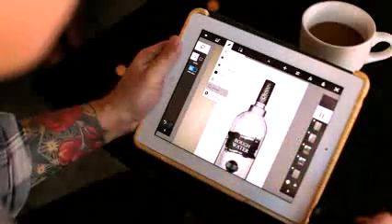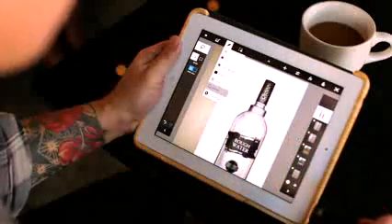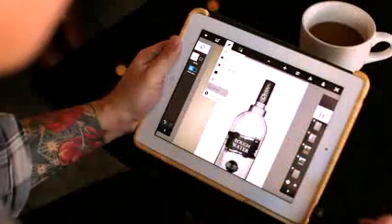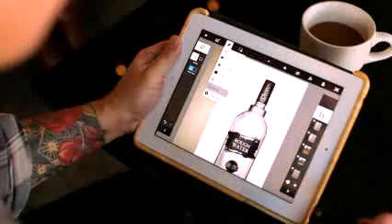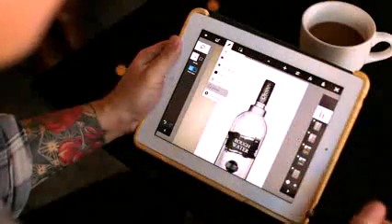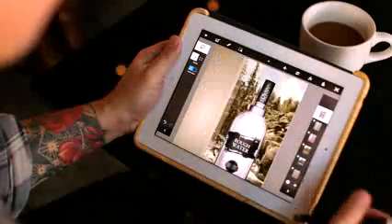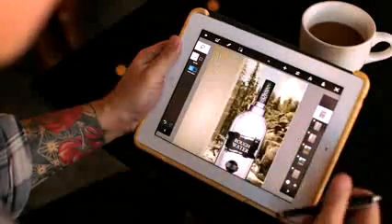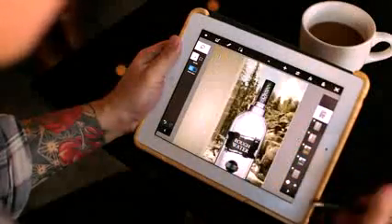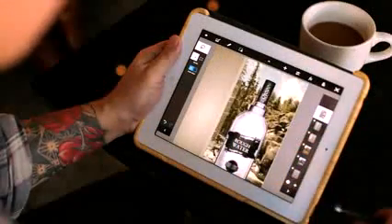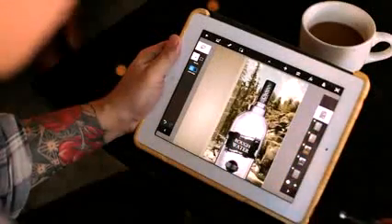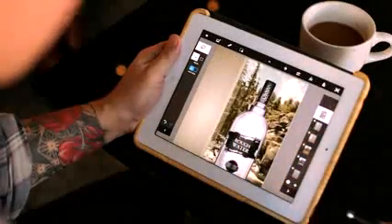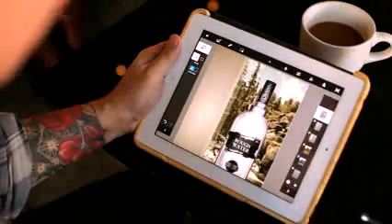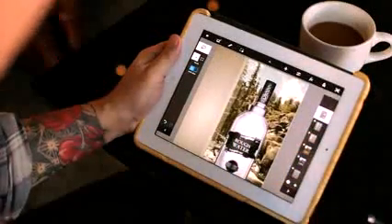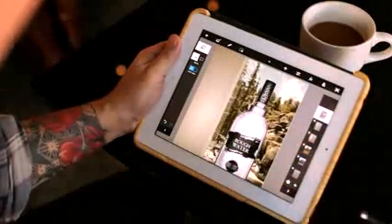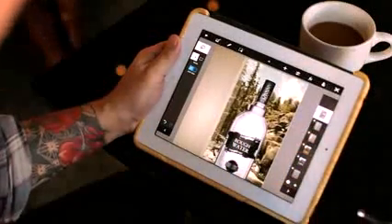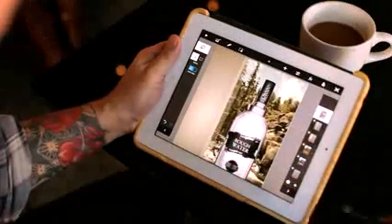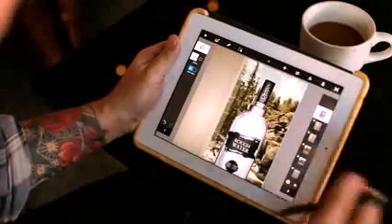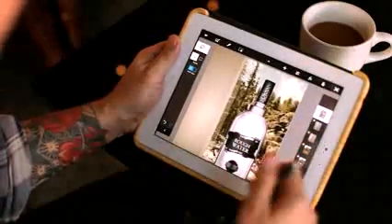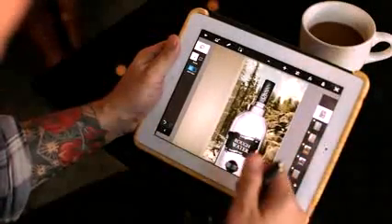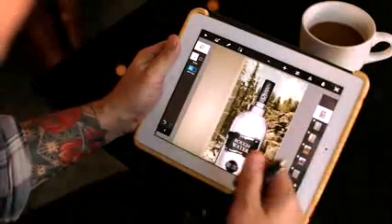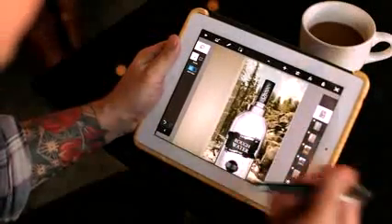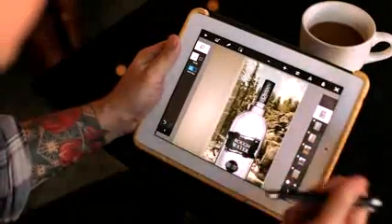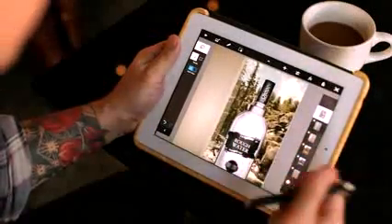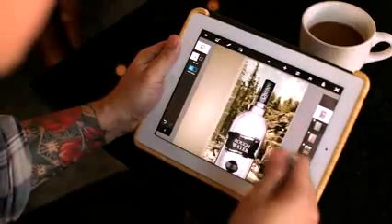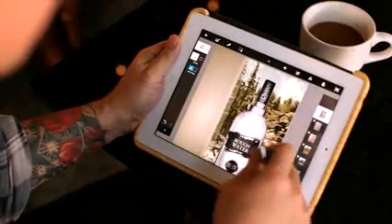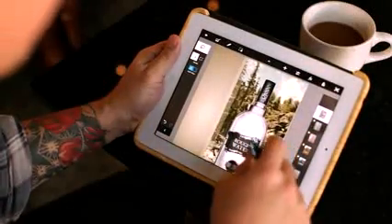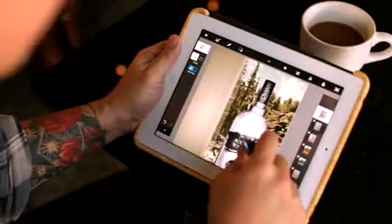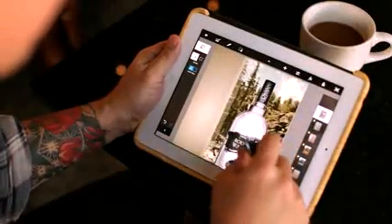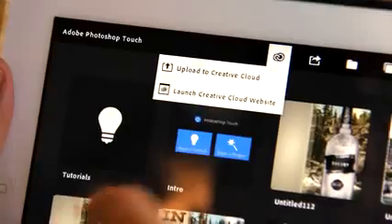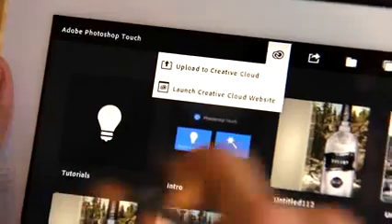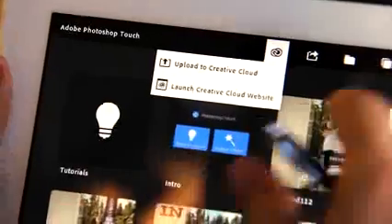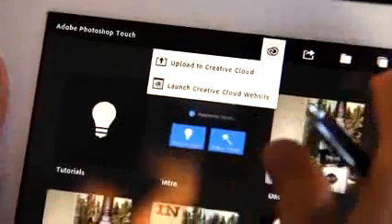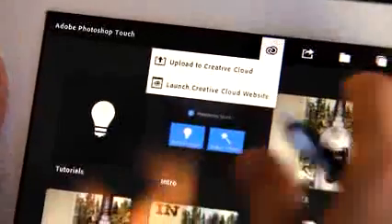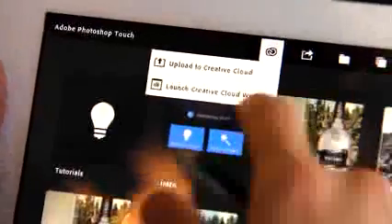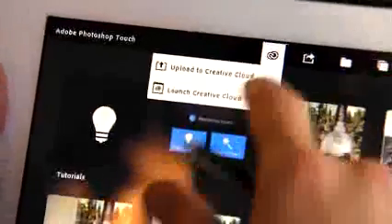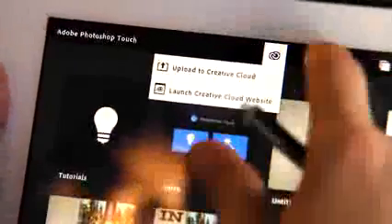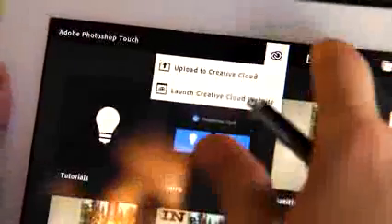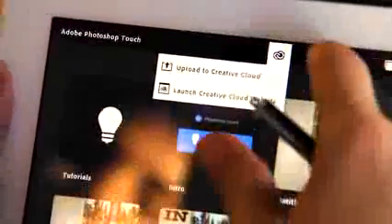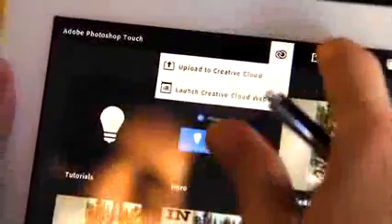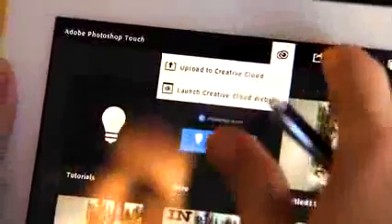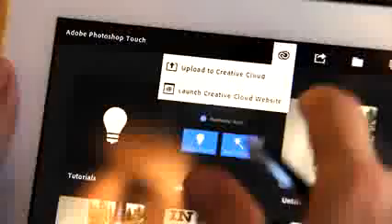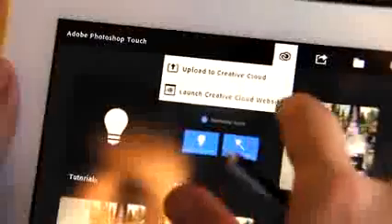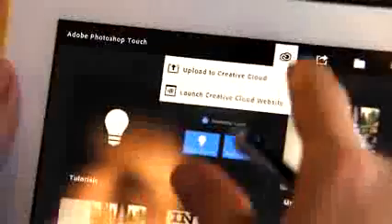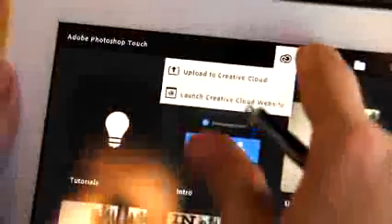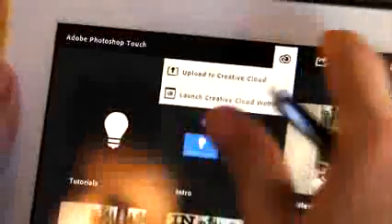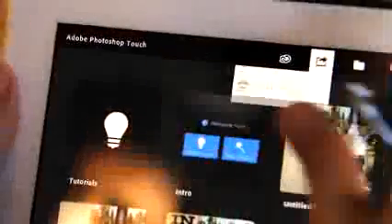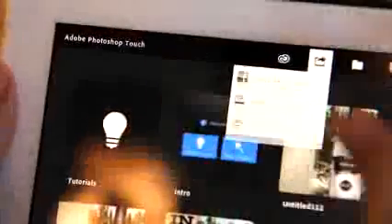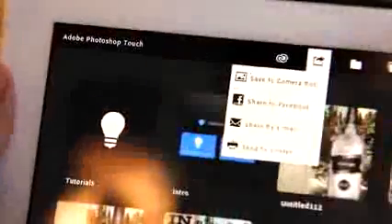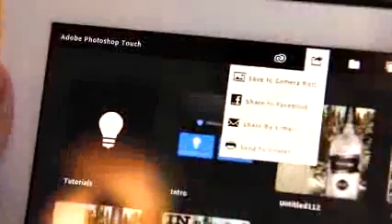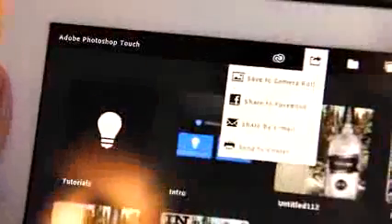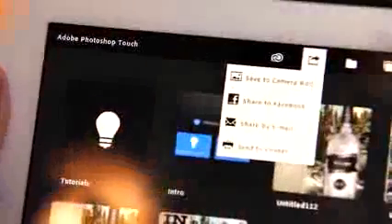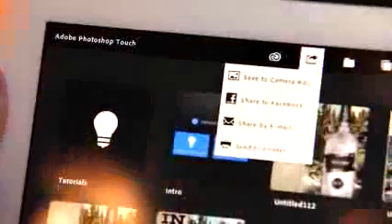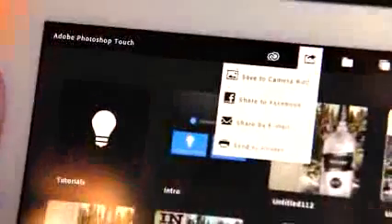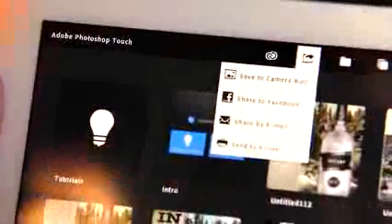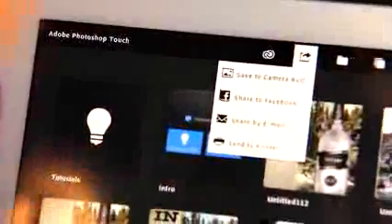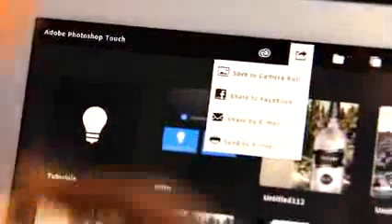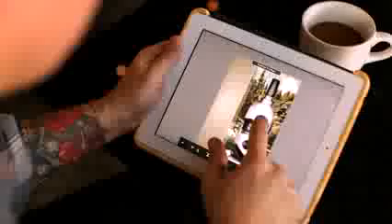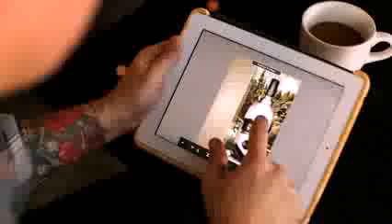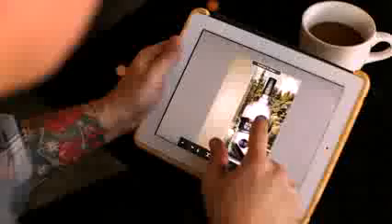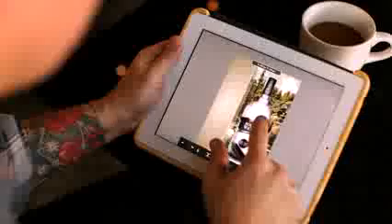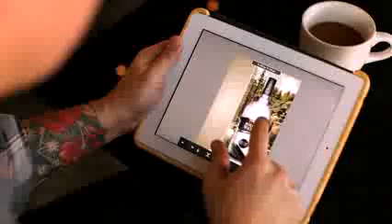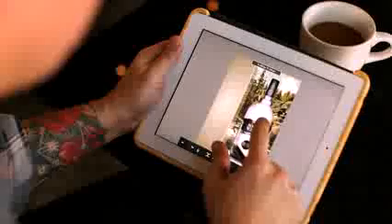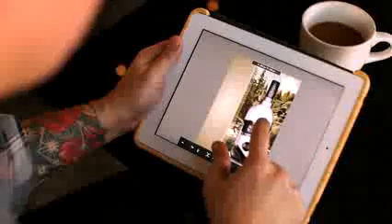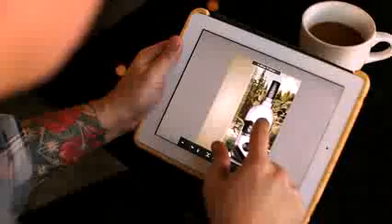I can save it and I can send it to a client via email, or I can put it on the Creative Cloud for other people I'm collaborating with.